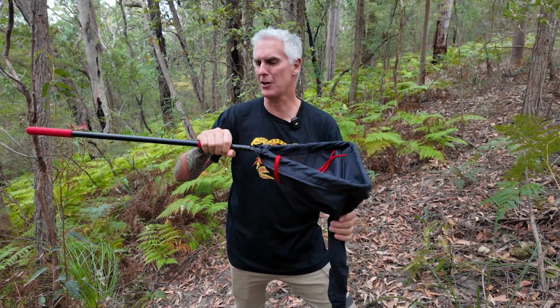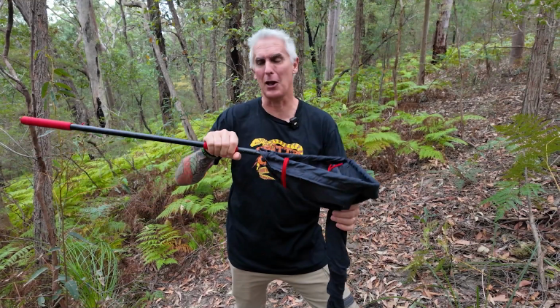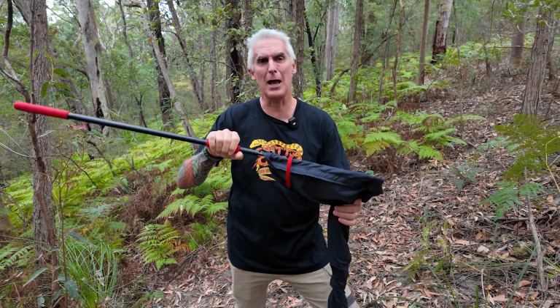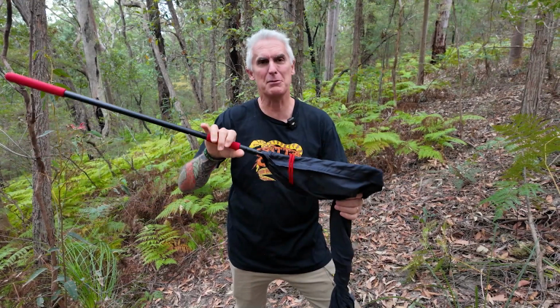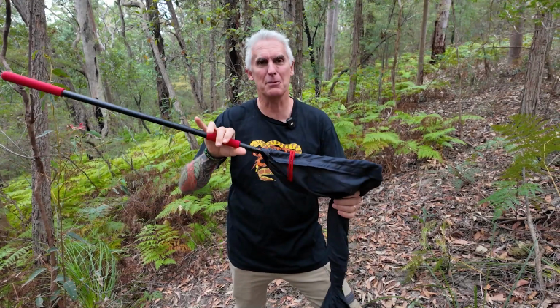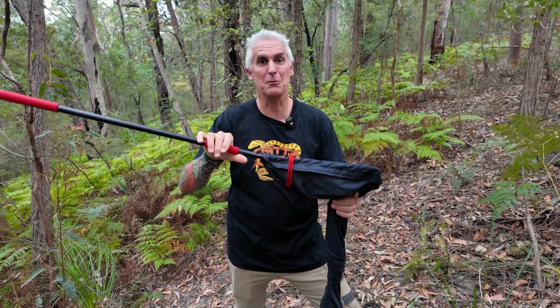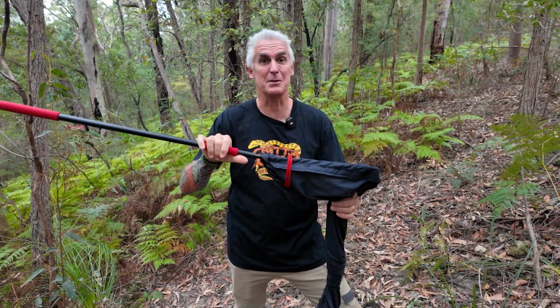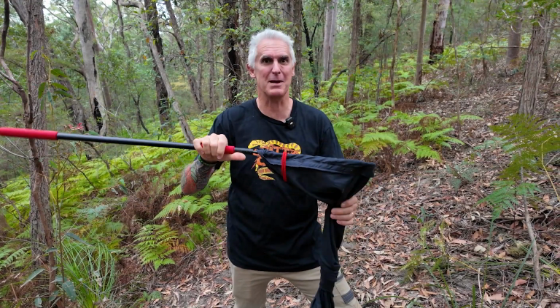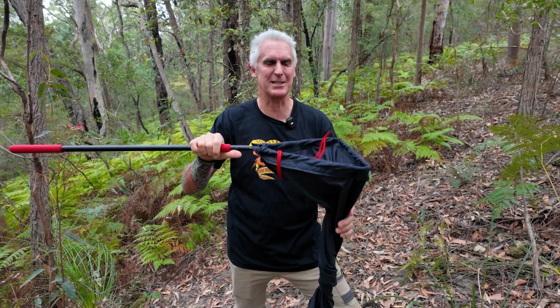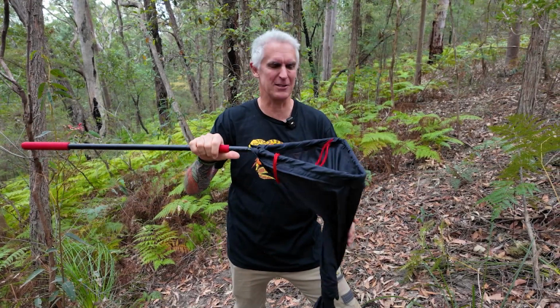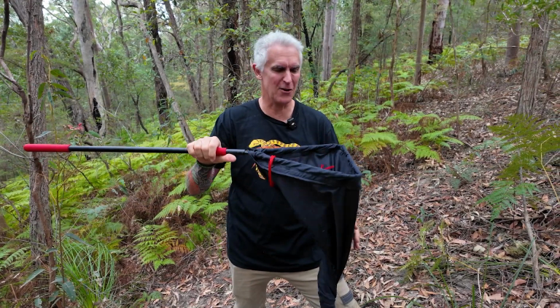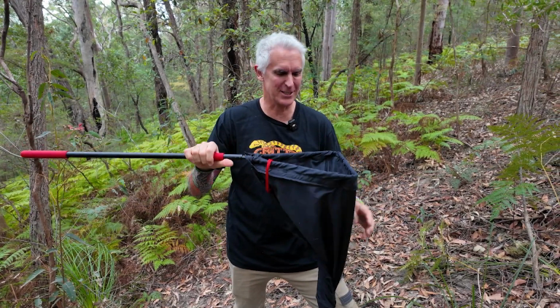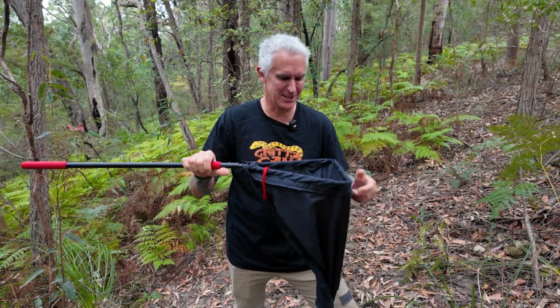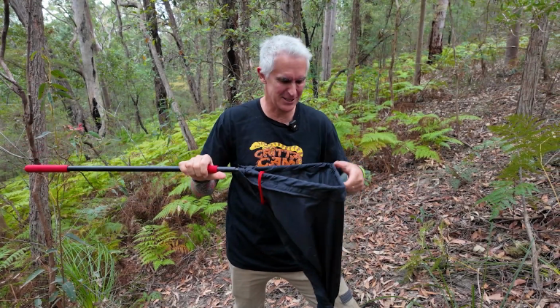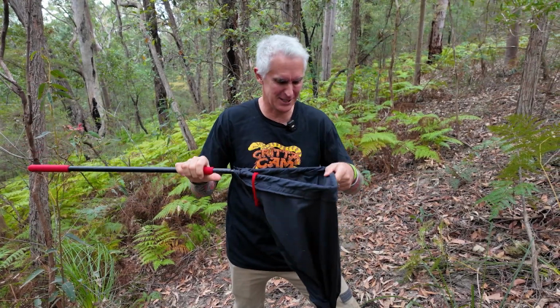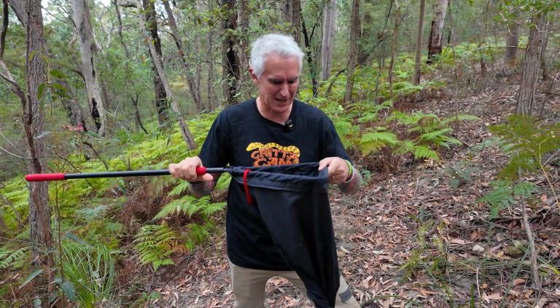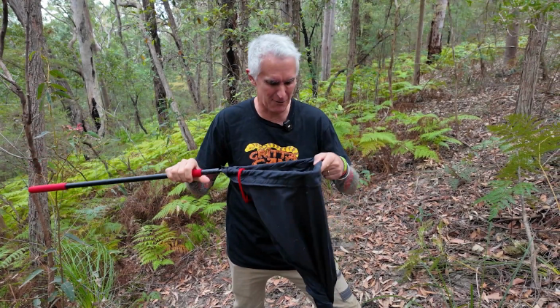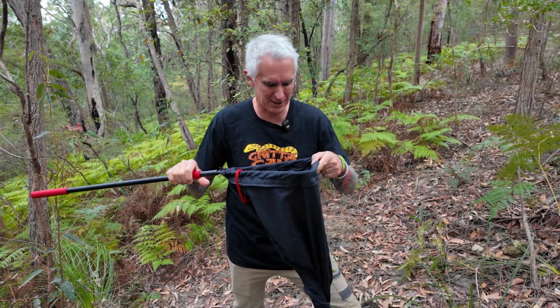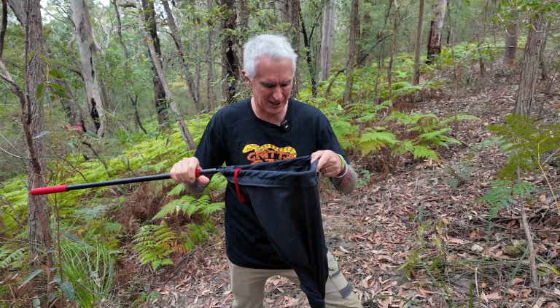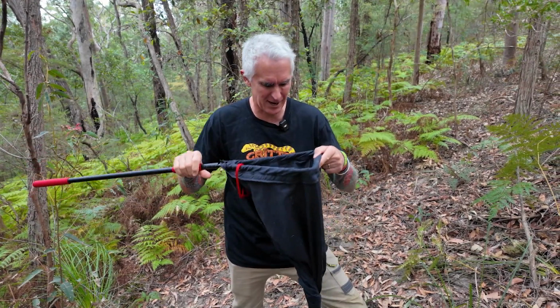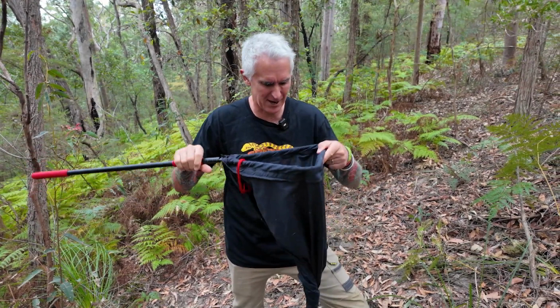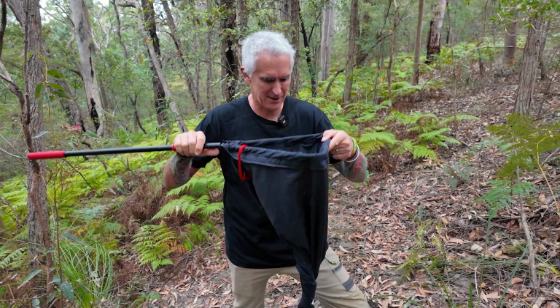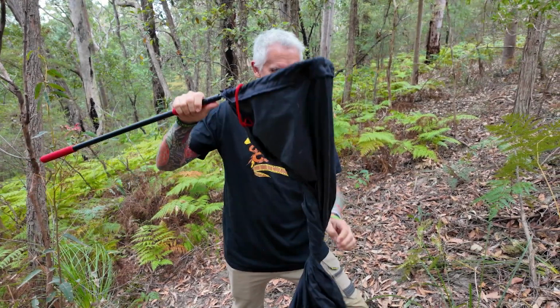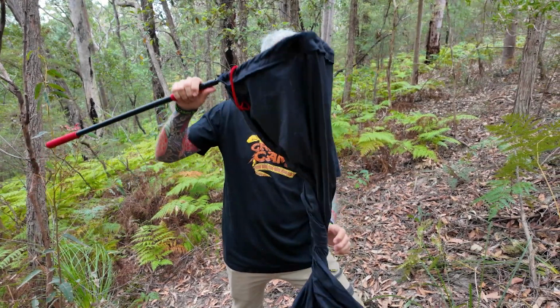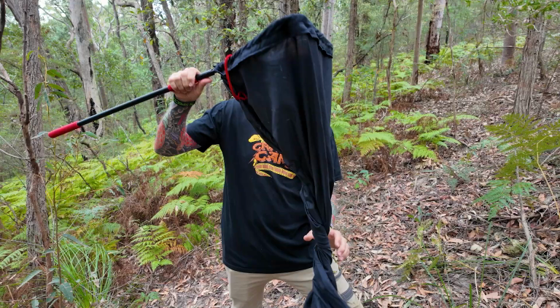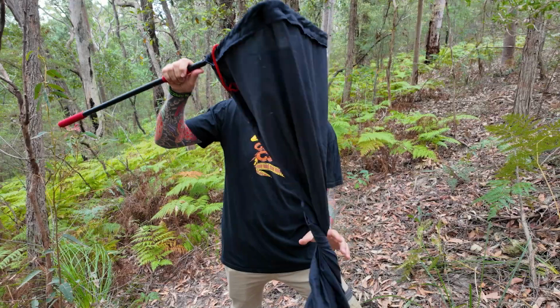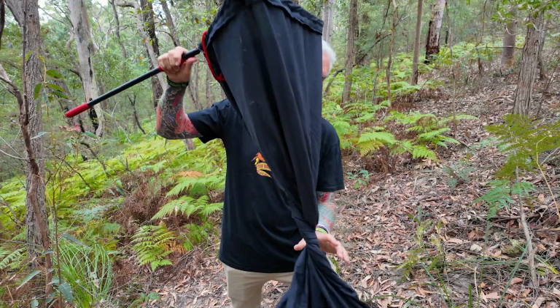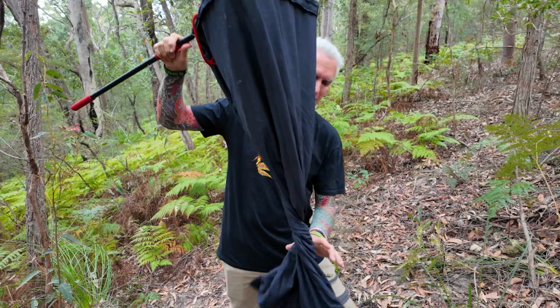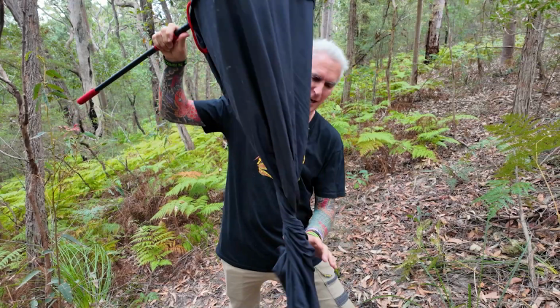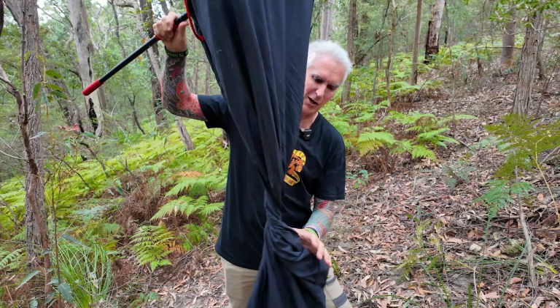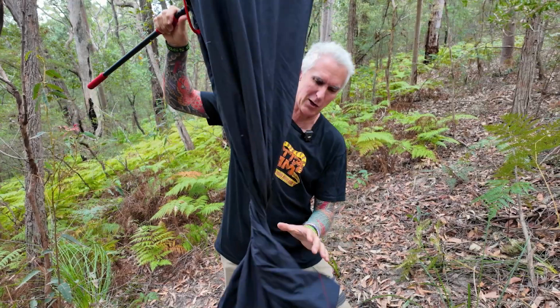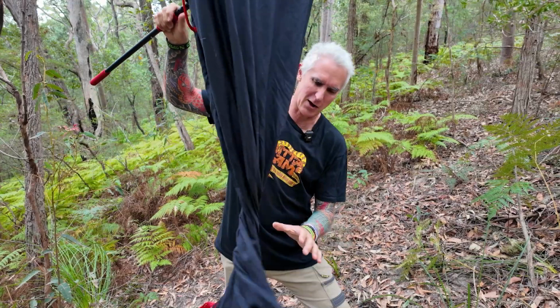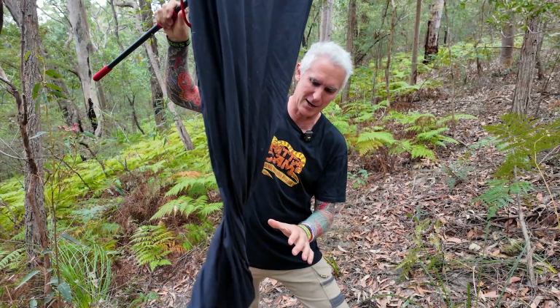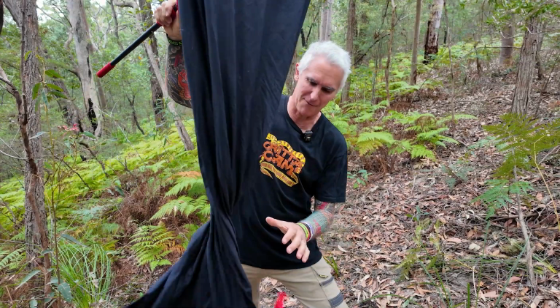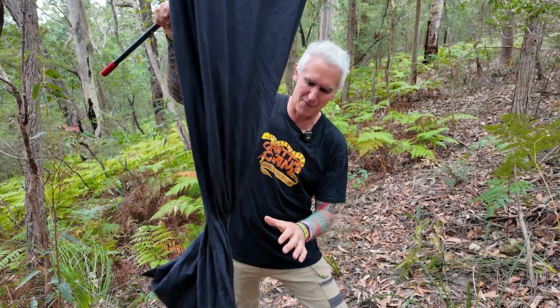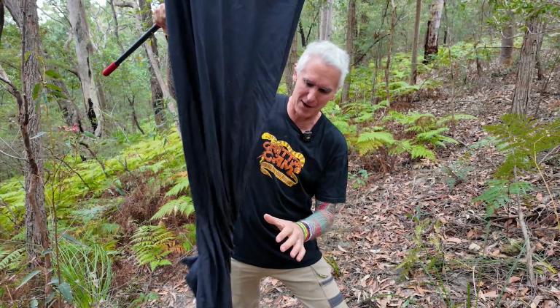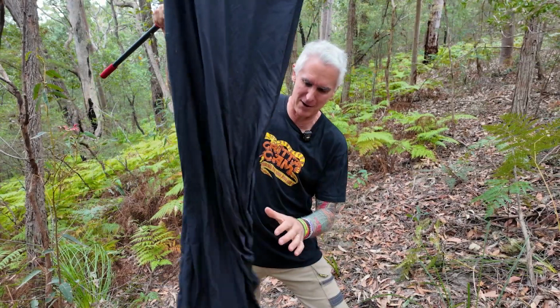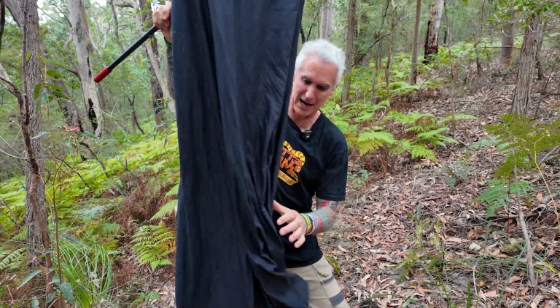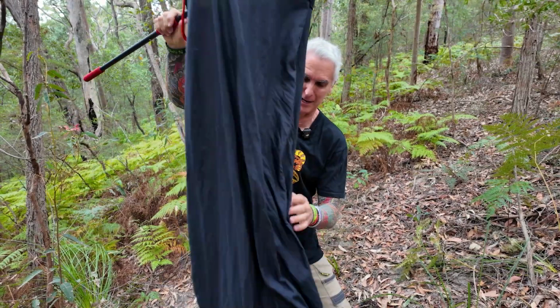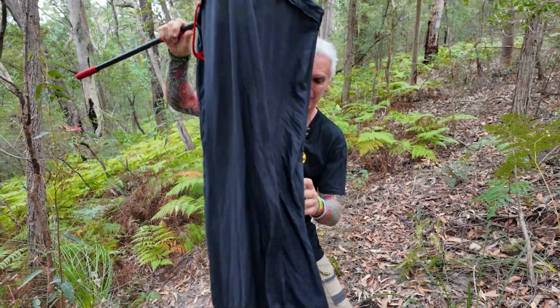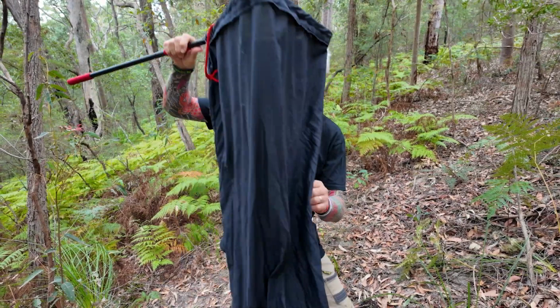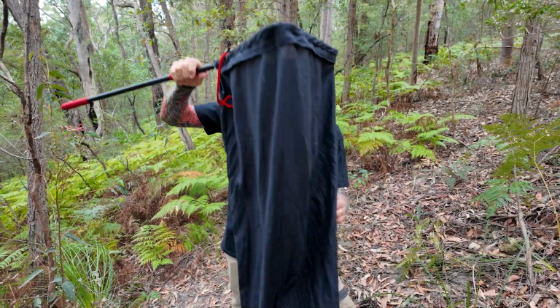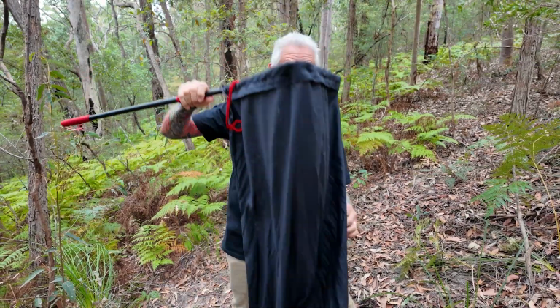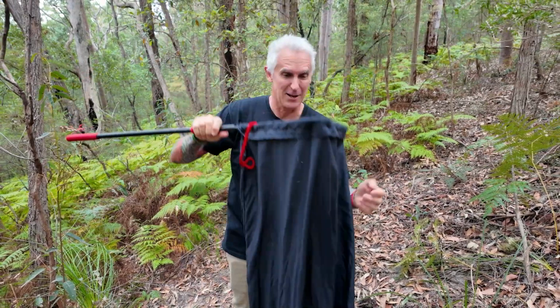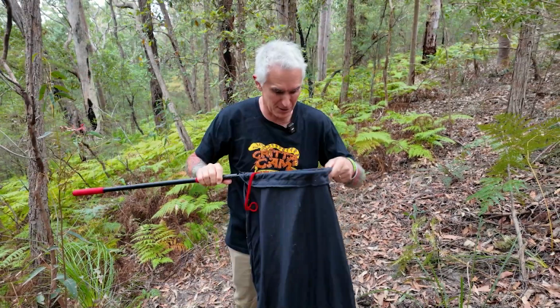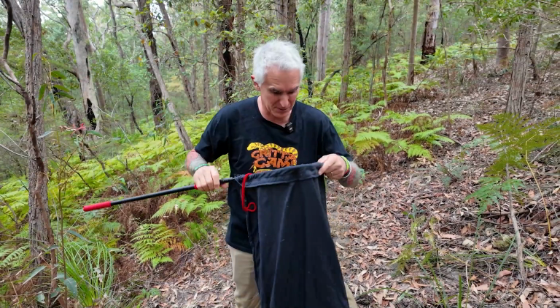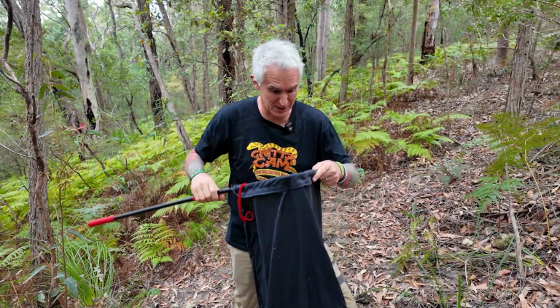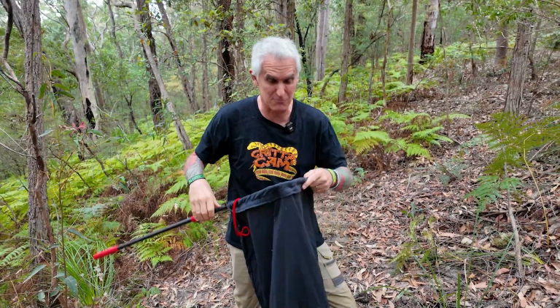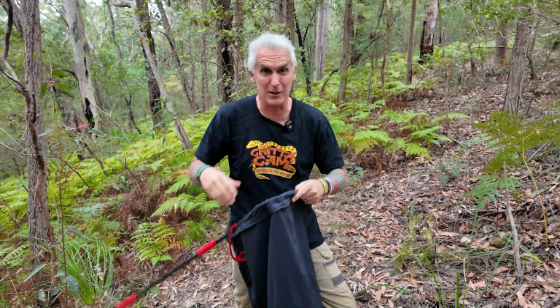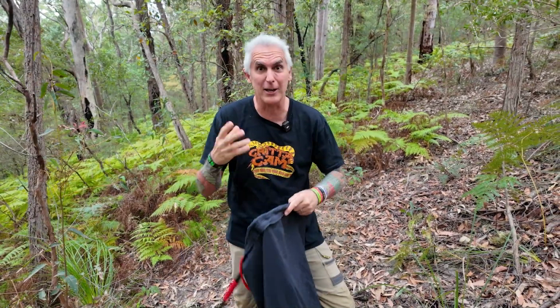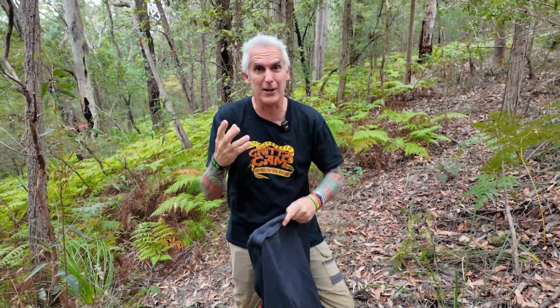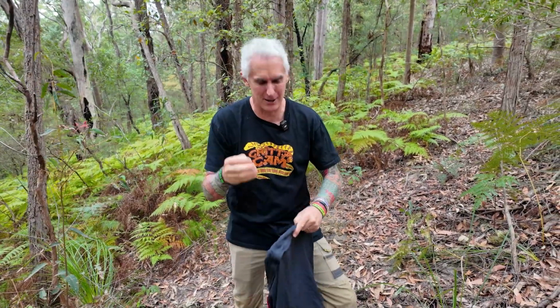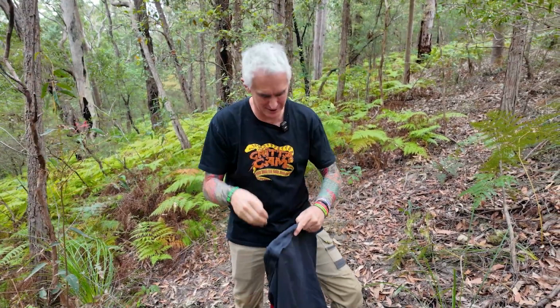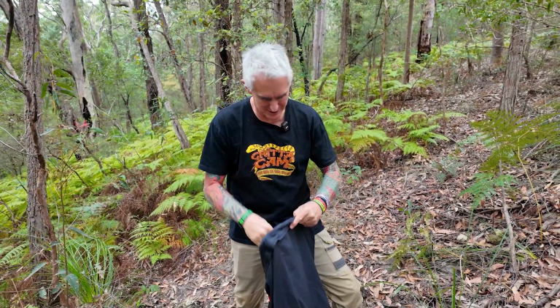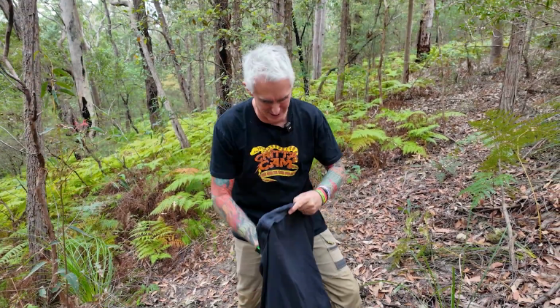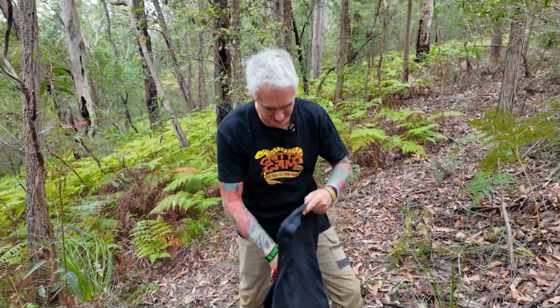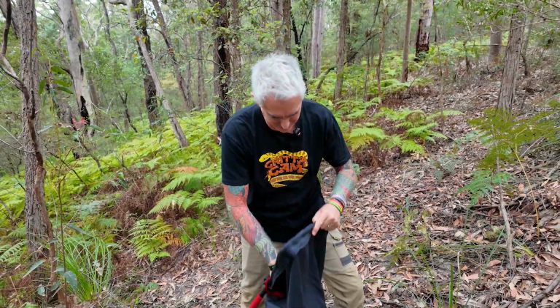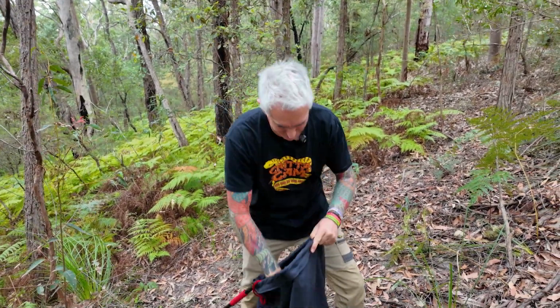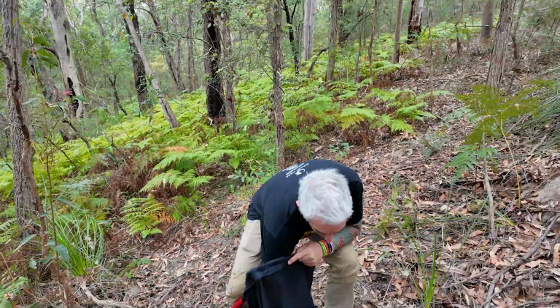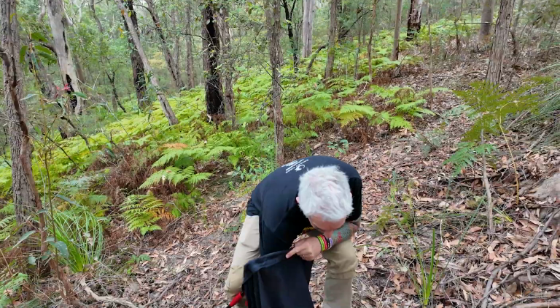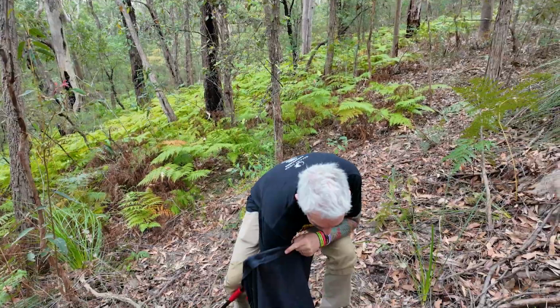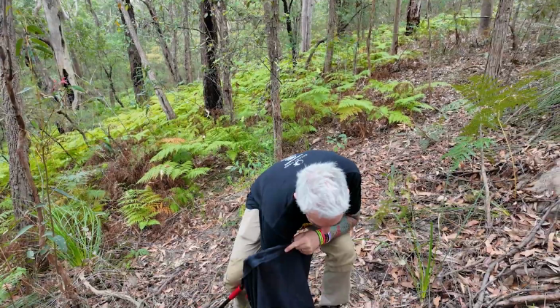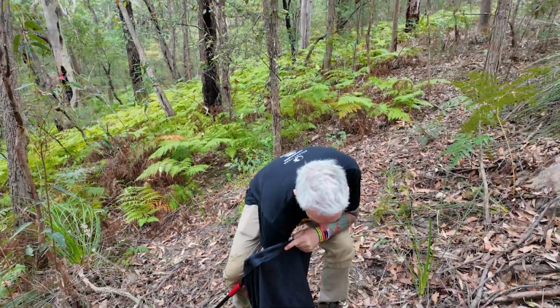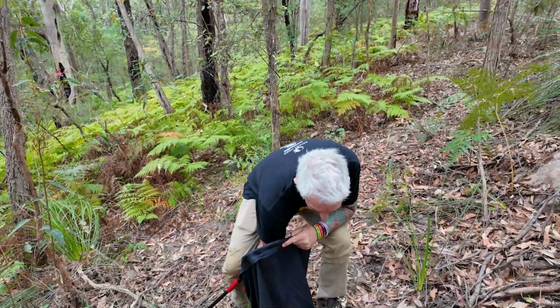It's collapsible which makes it nice and easy to carry in the car, and it's nice and light and very handy indeed for anyone that's relocating snakes. Check this out.